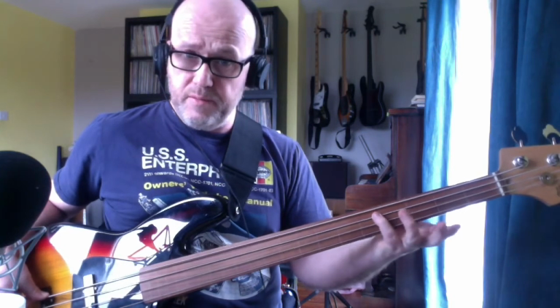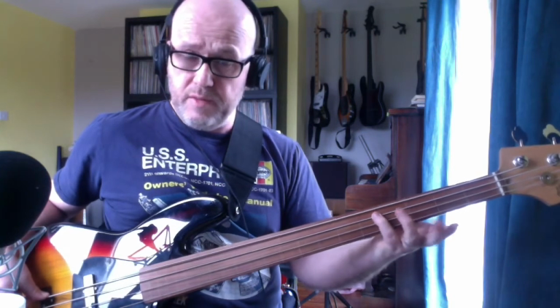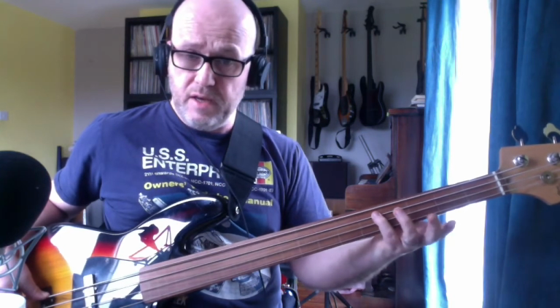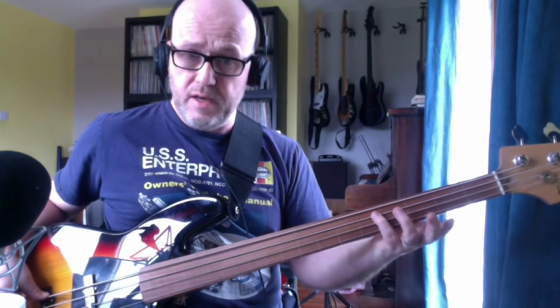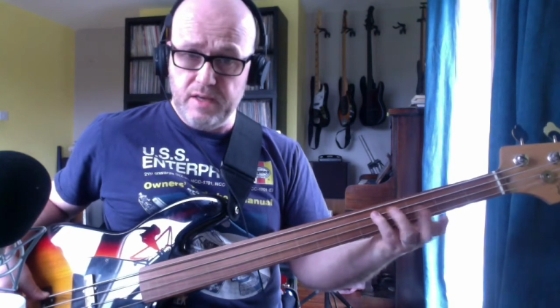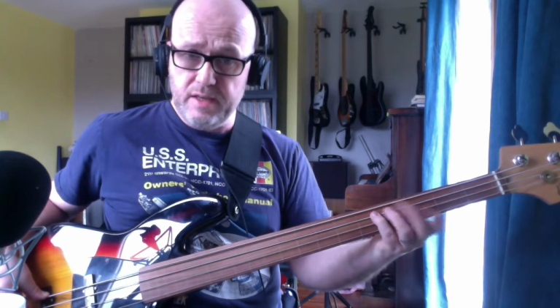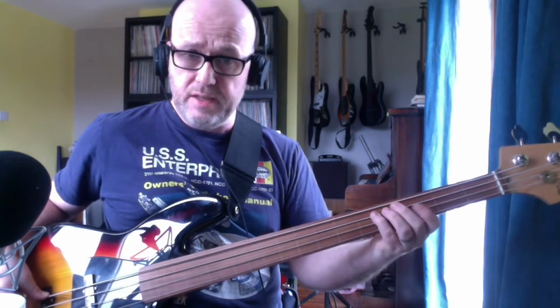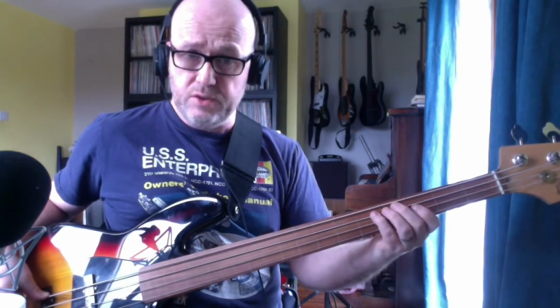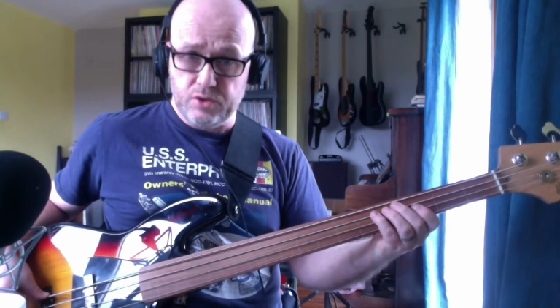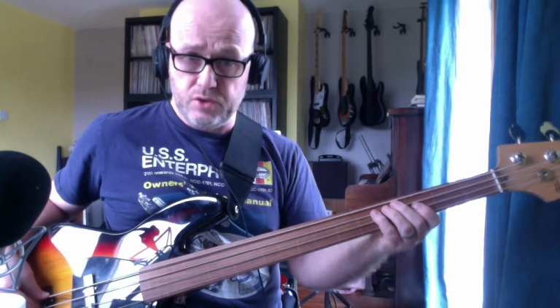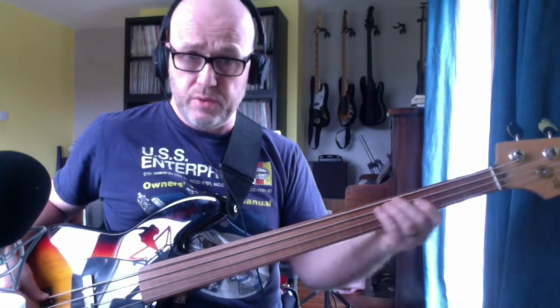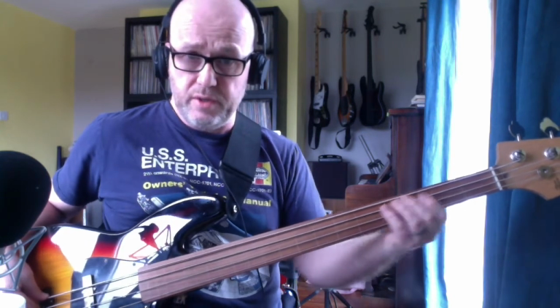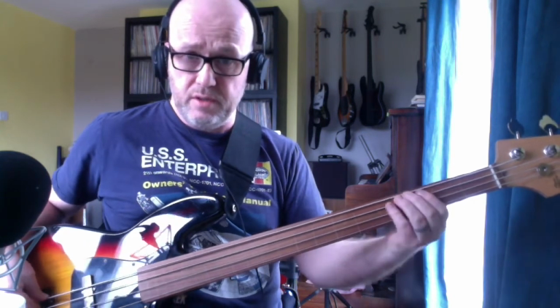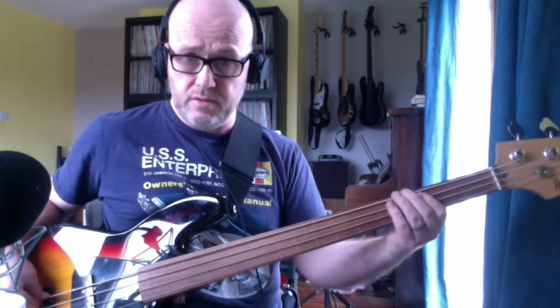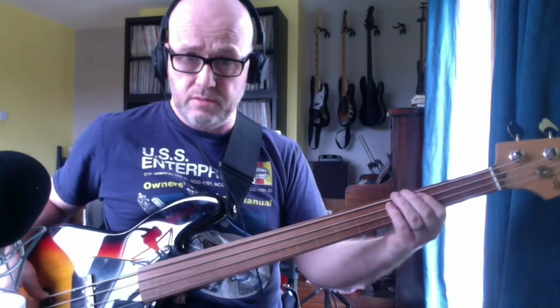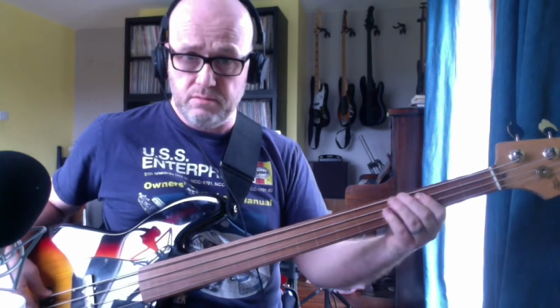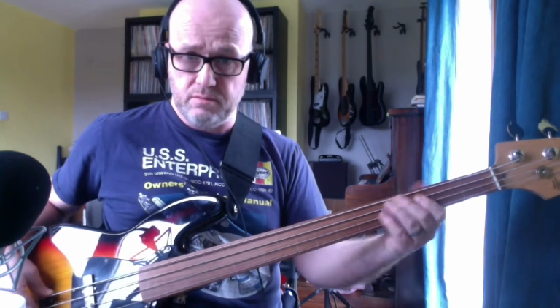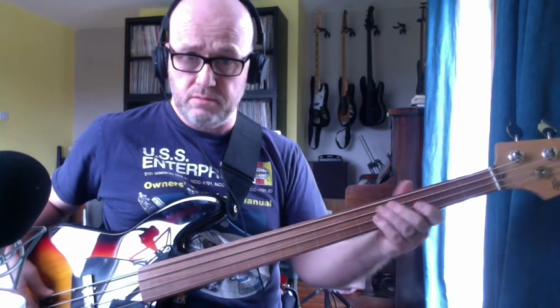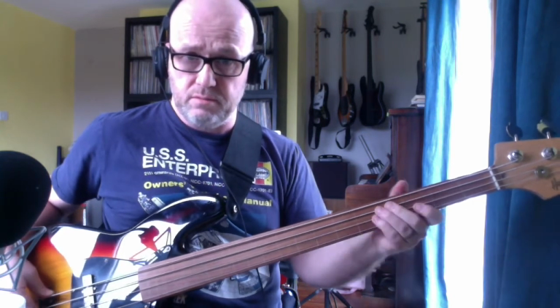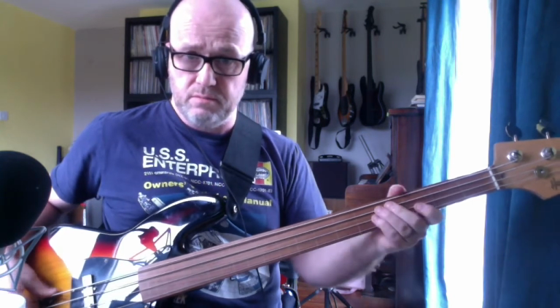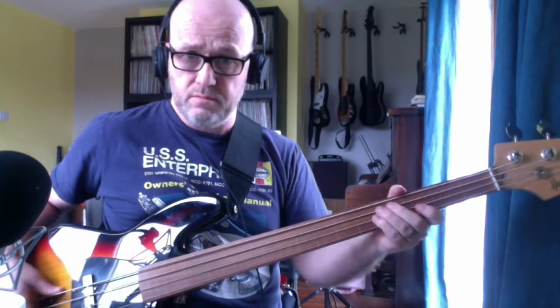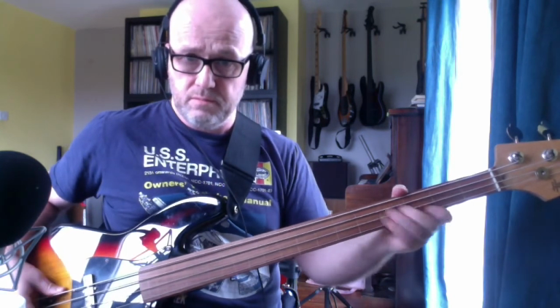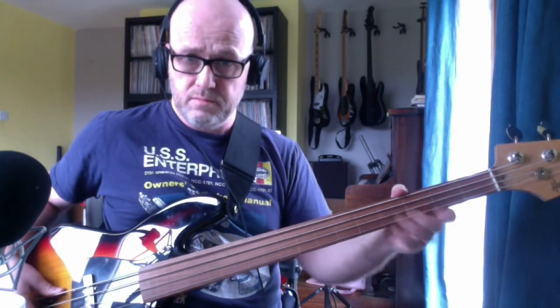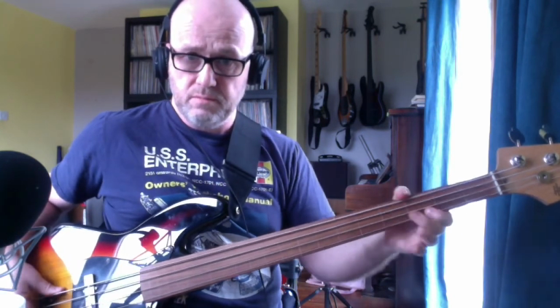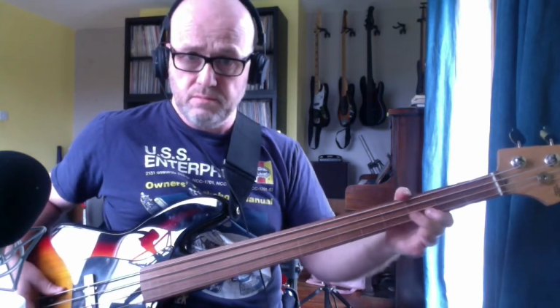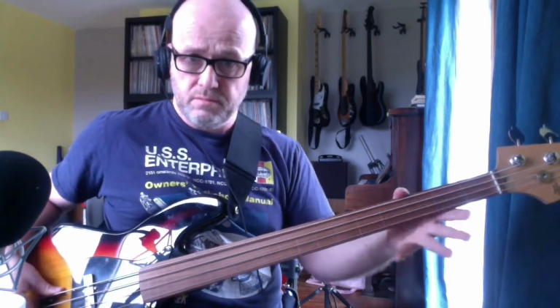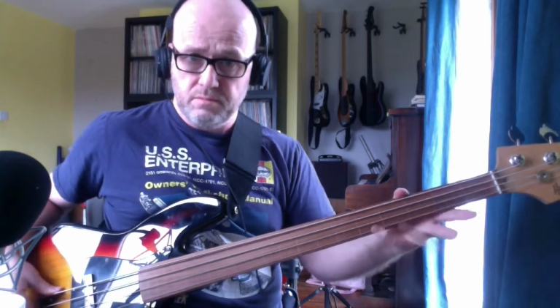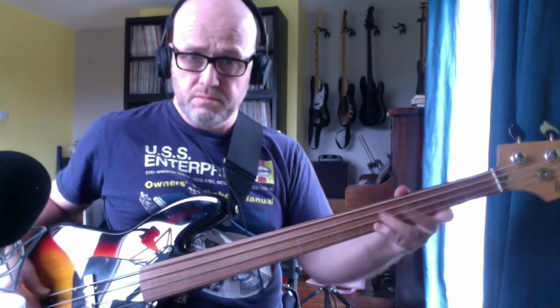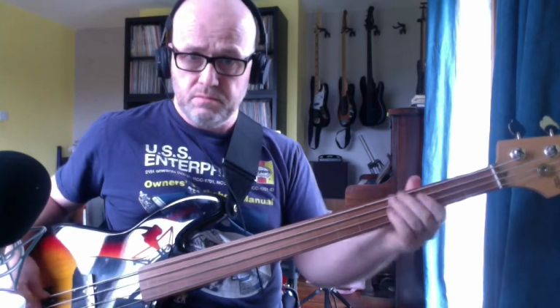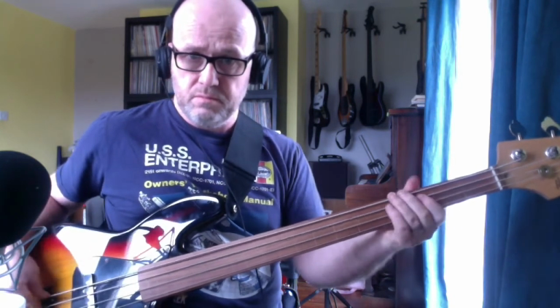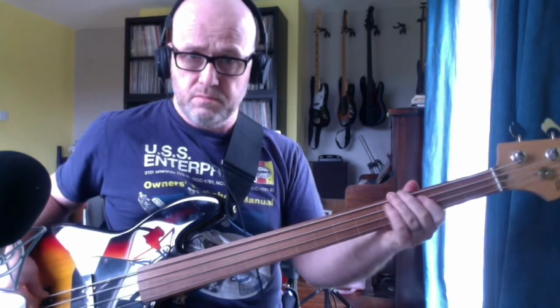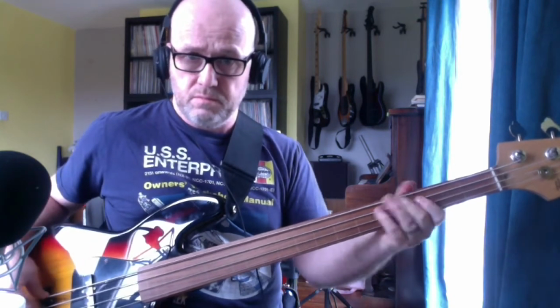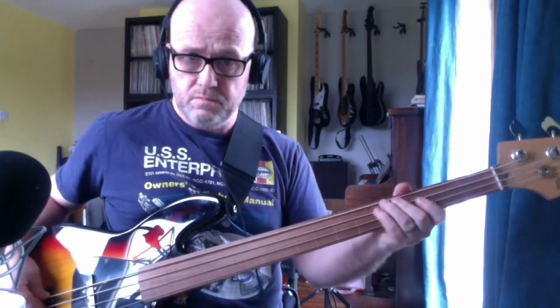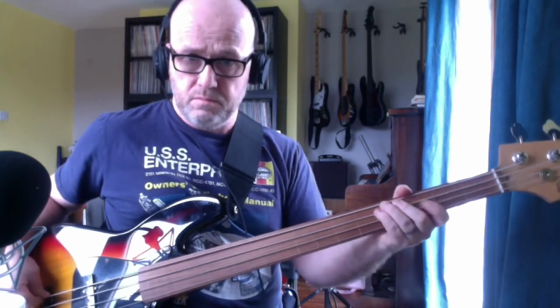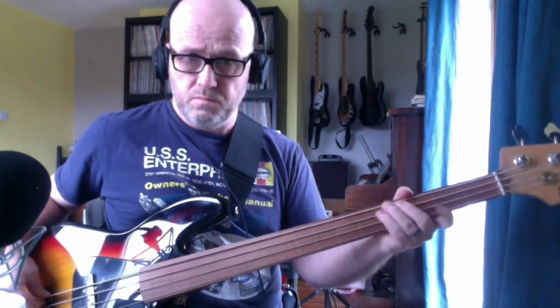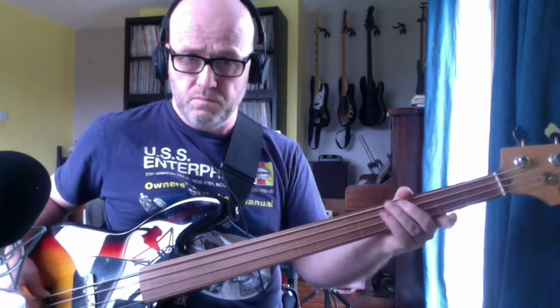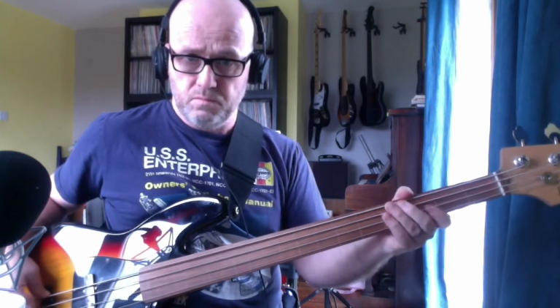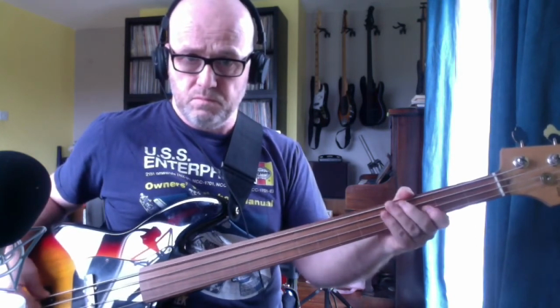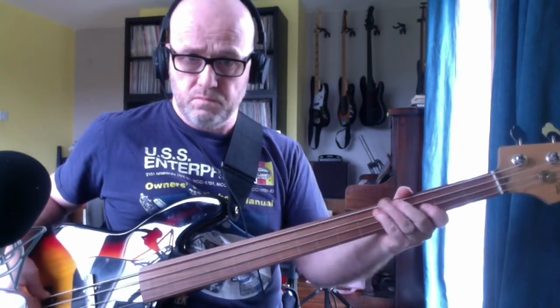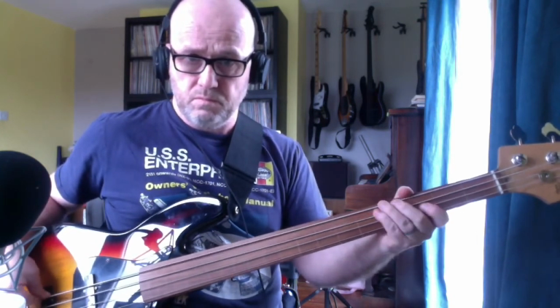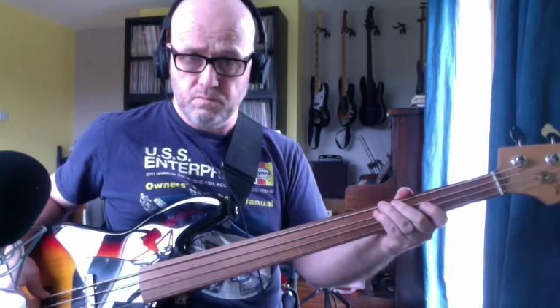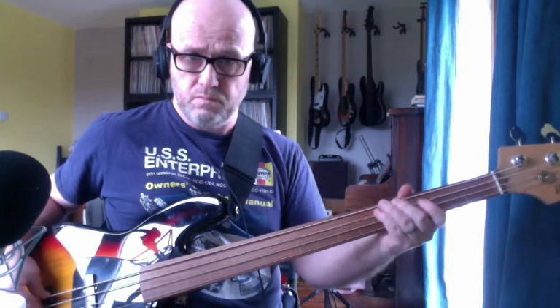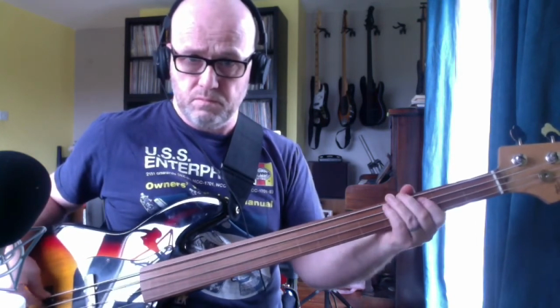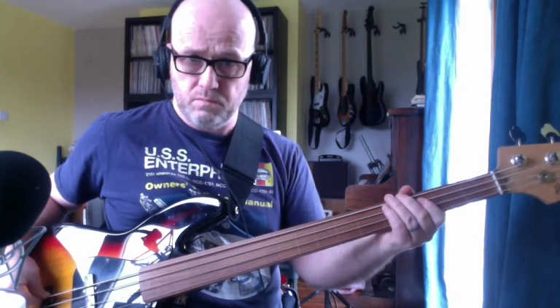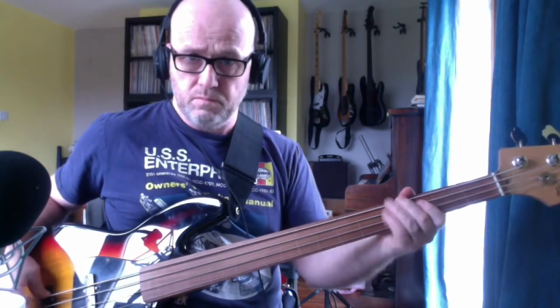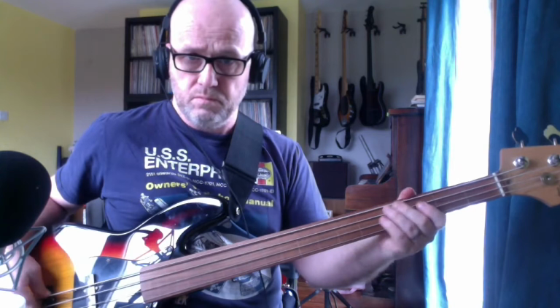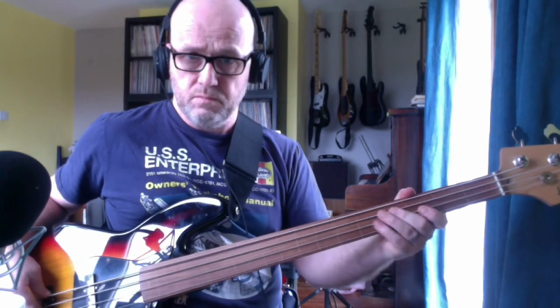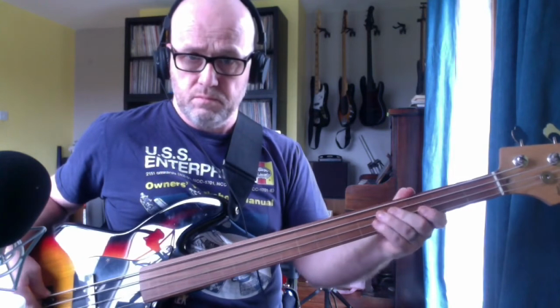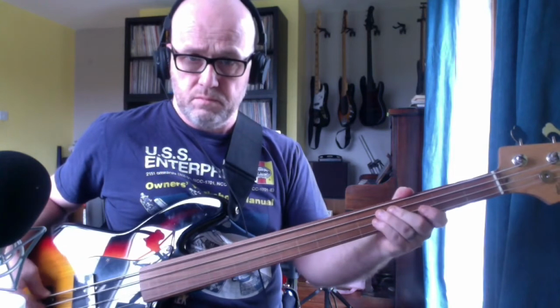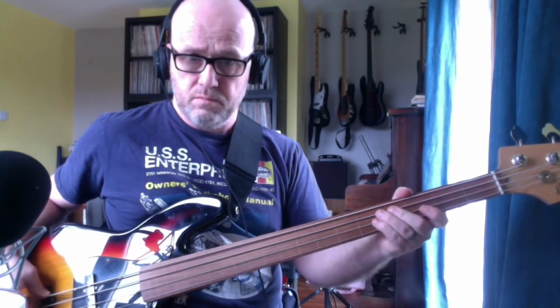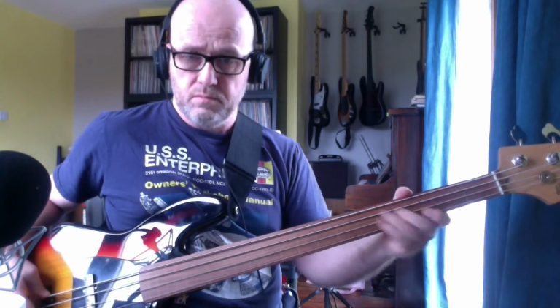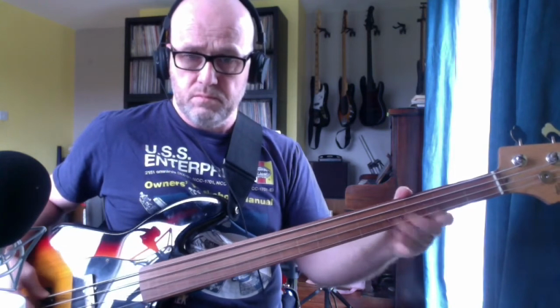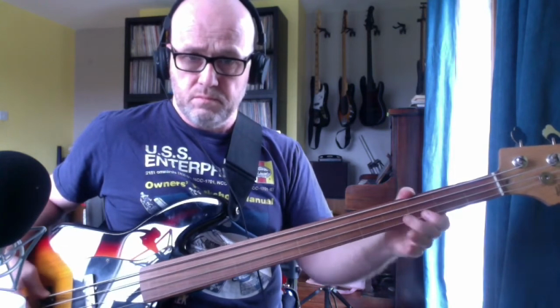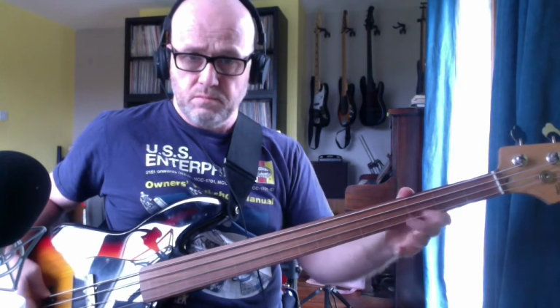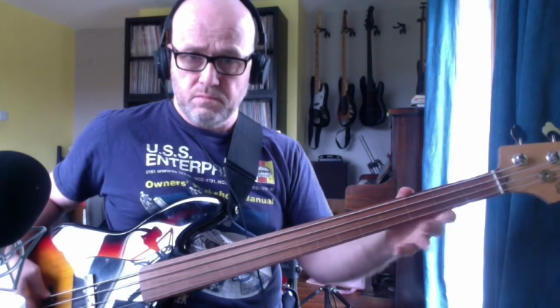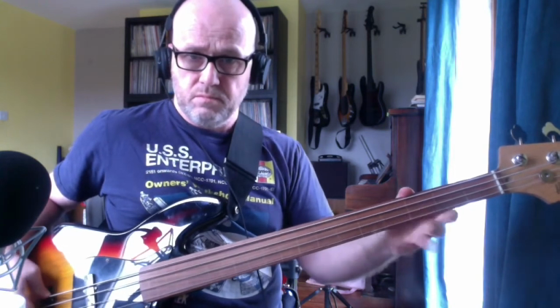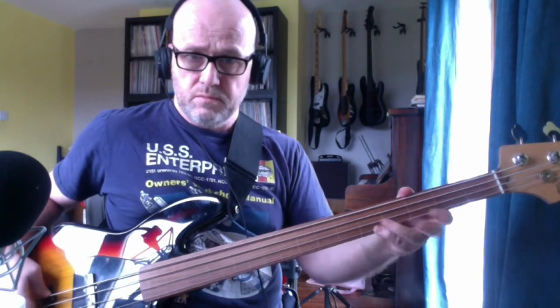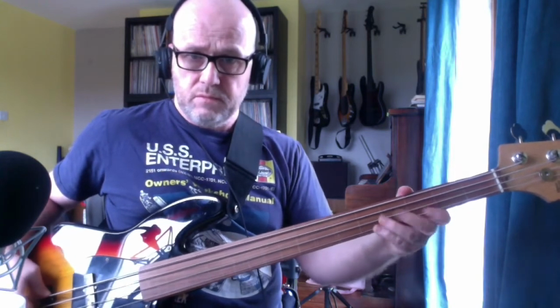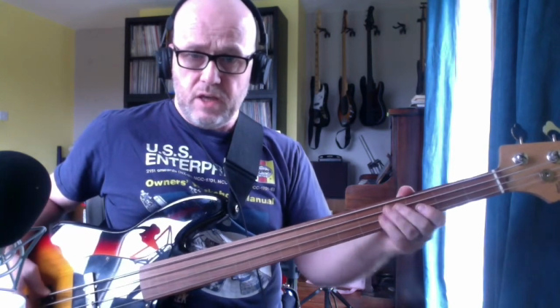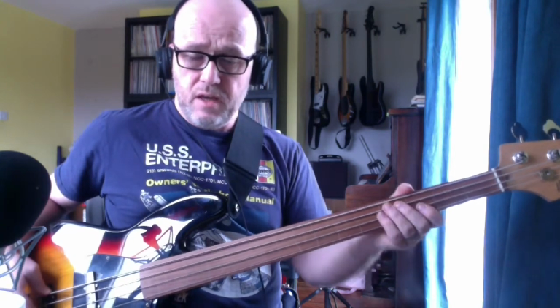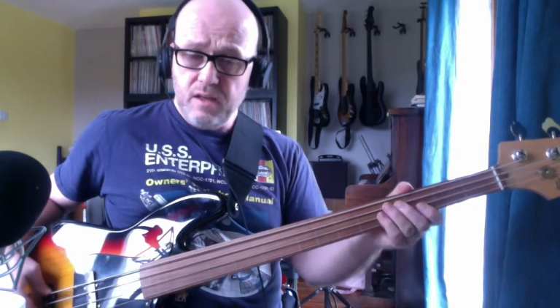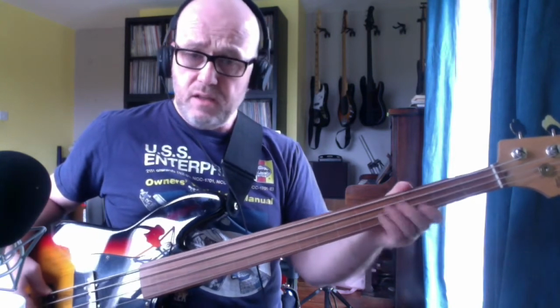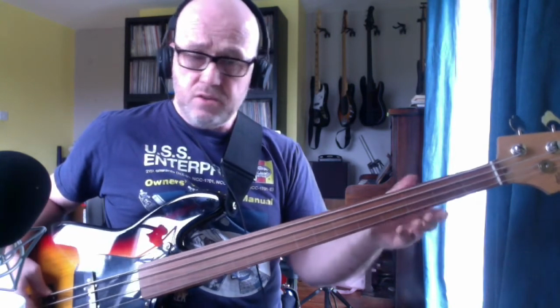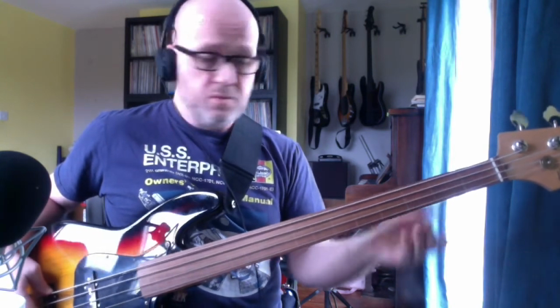B to the D flat, so B to the fourth fret, open D, A on the second fret of the D string. And what's different is you hit this note again — this fourth fret on the A string — on the way down. And swing. And swing.